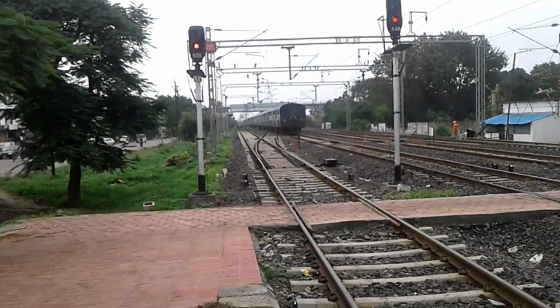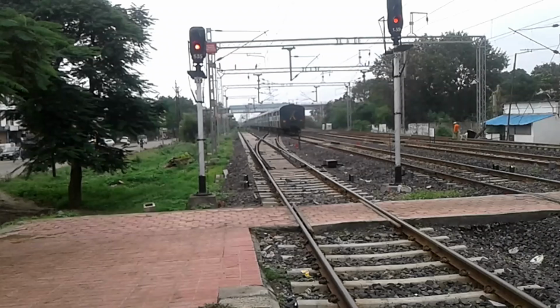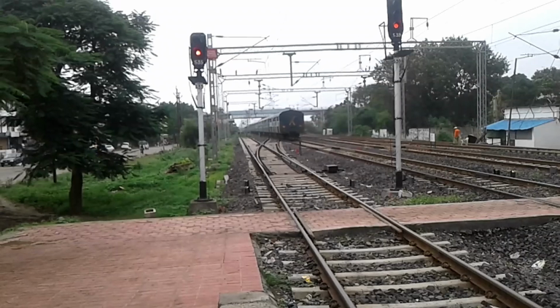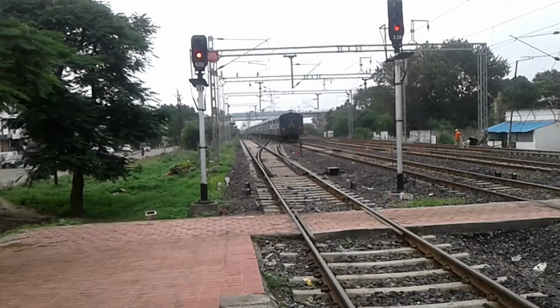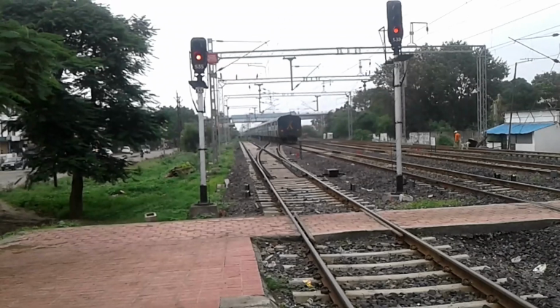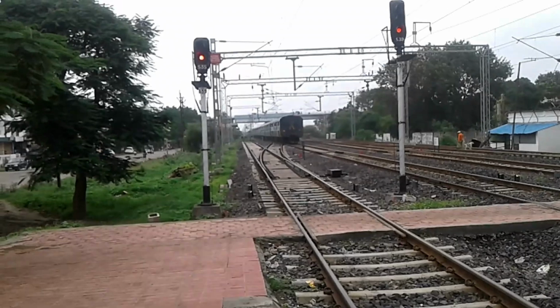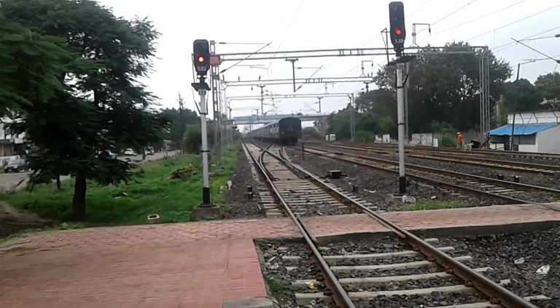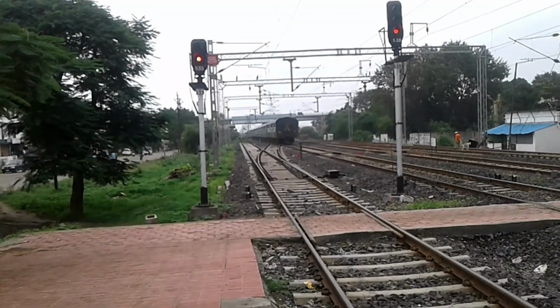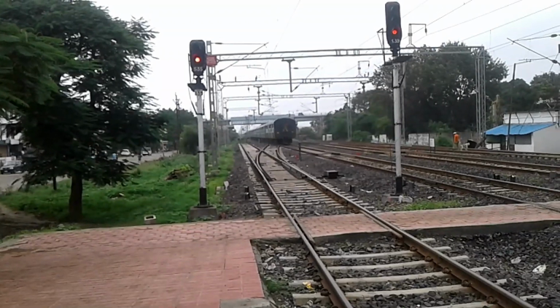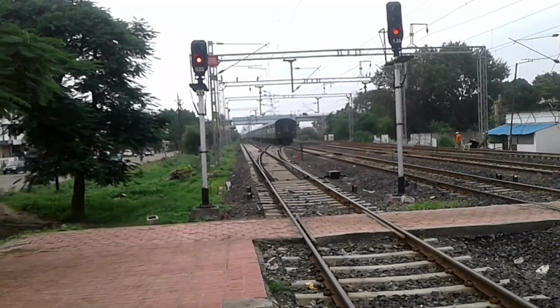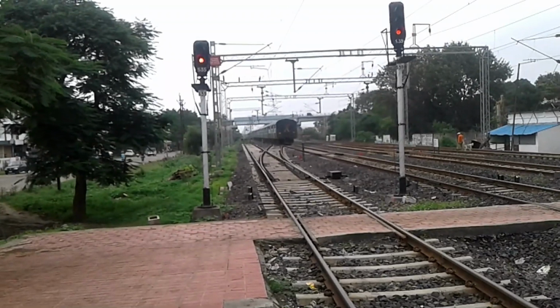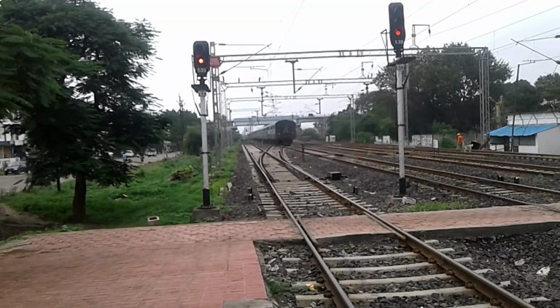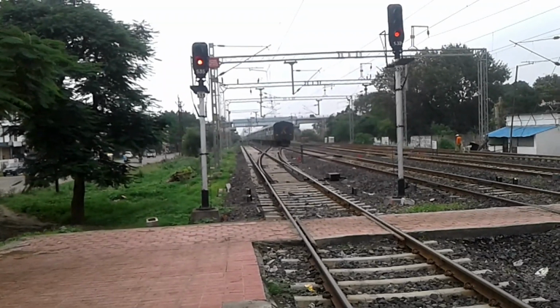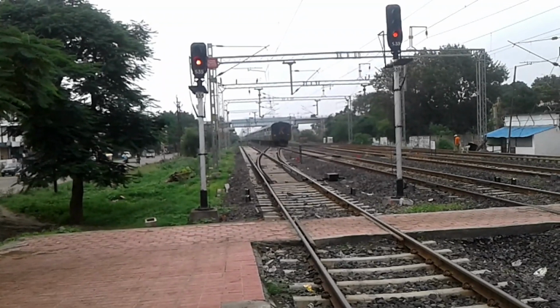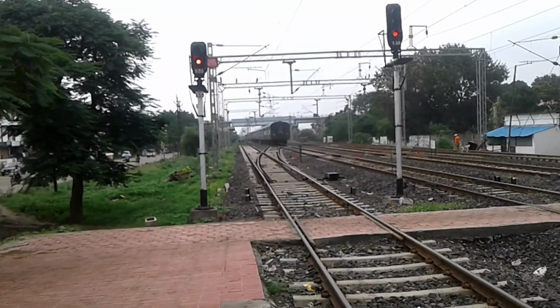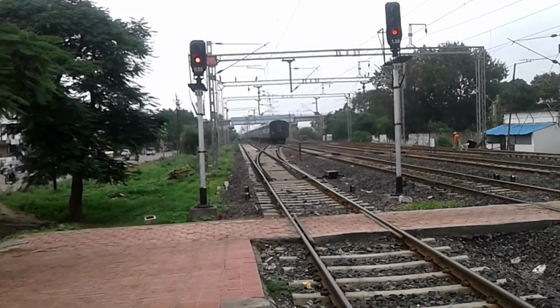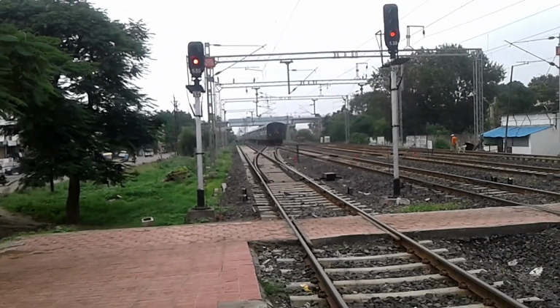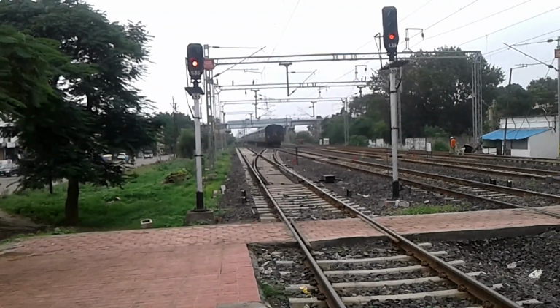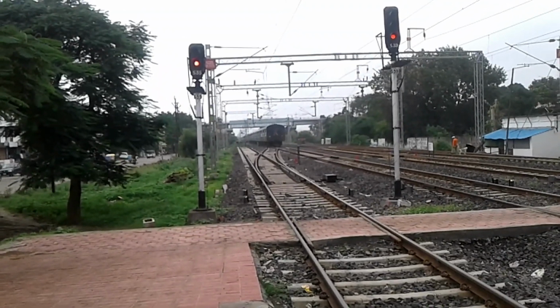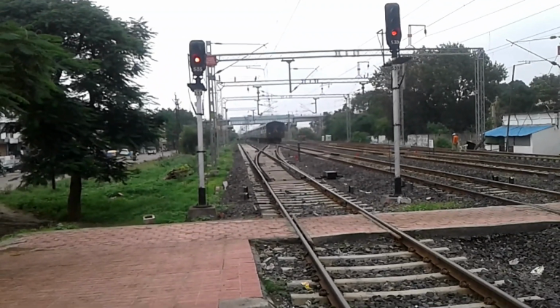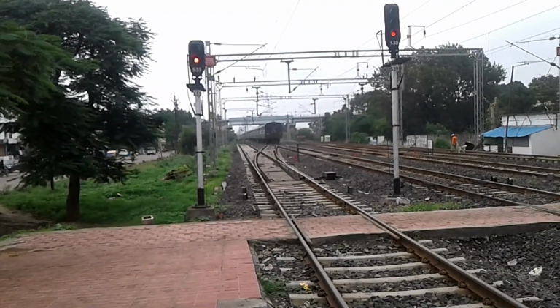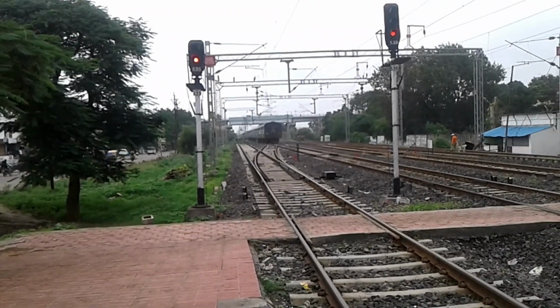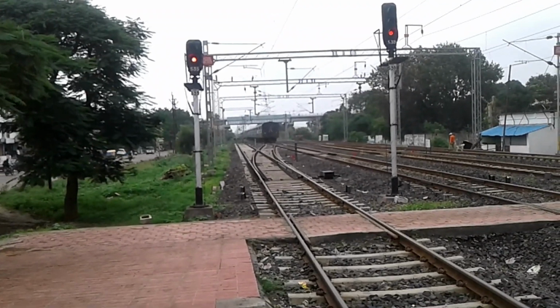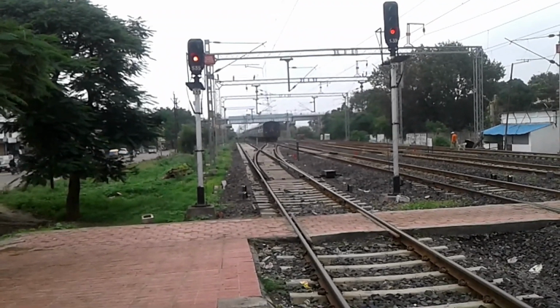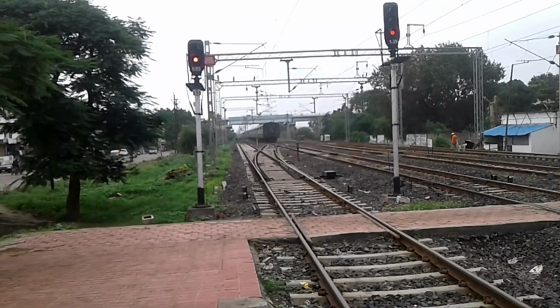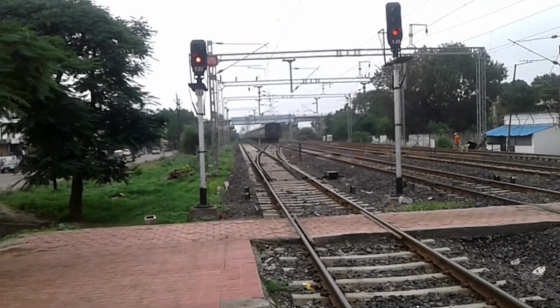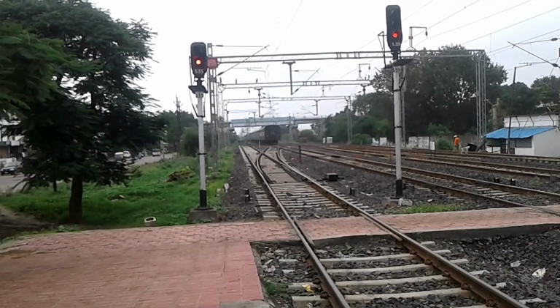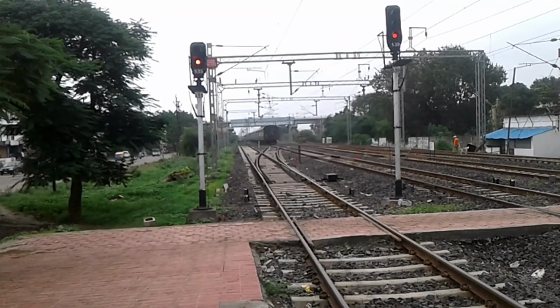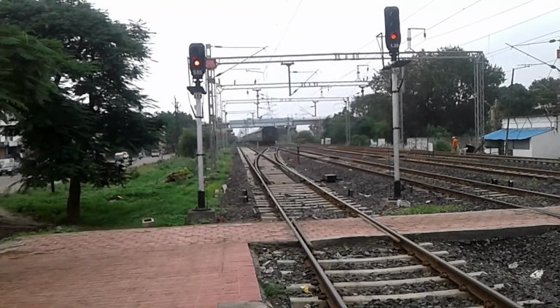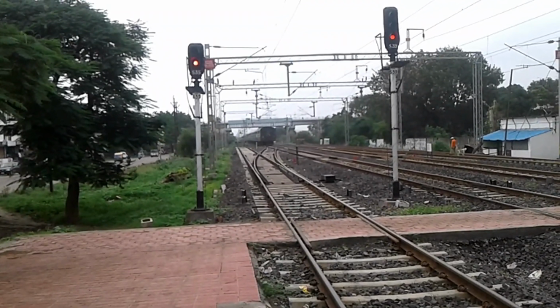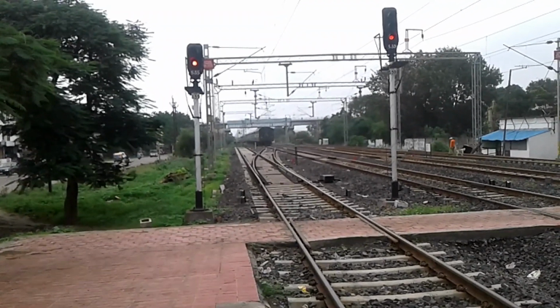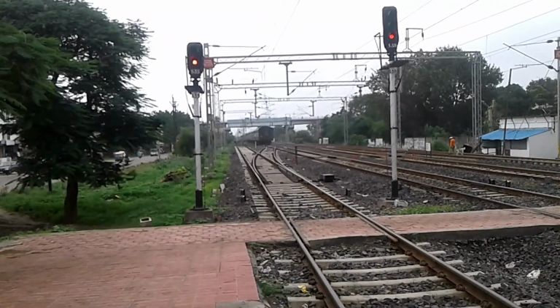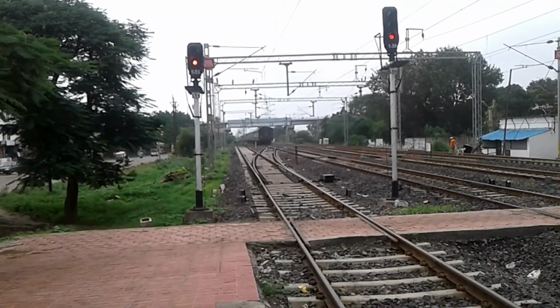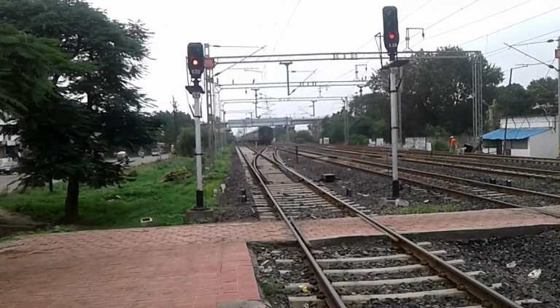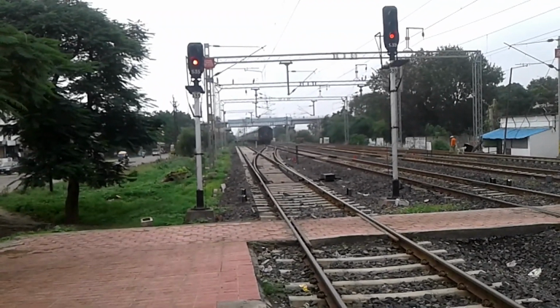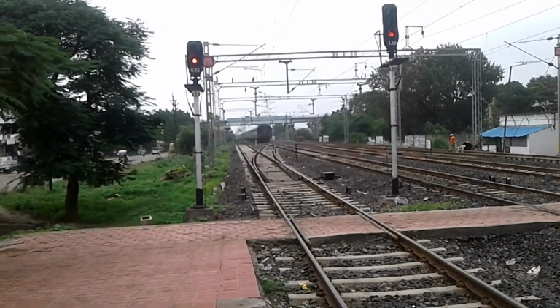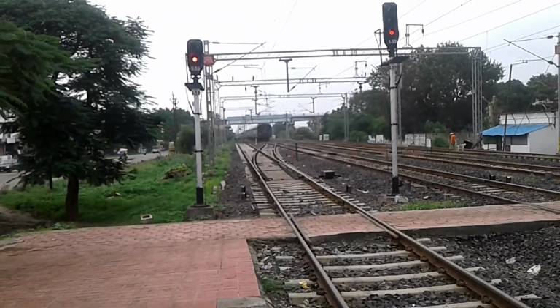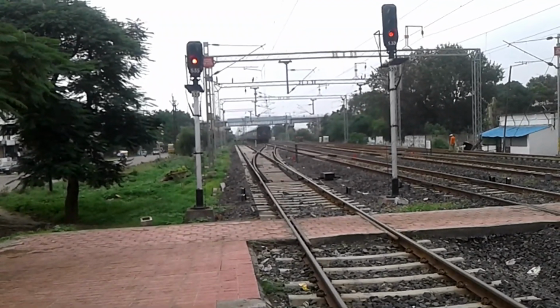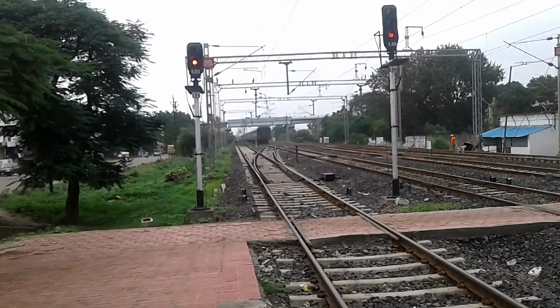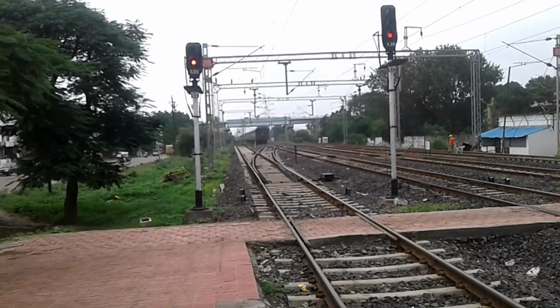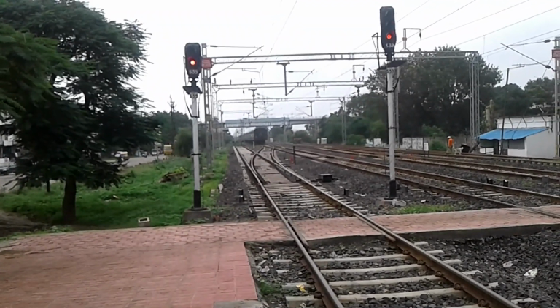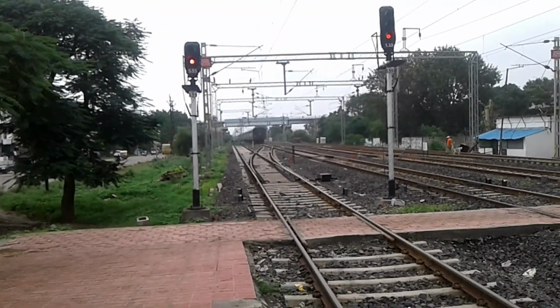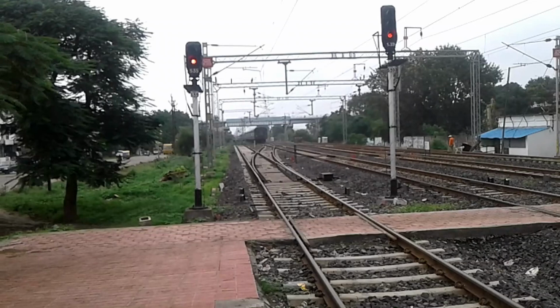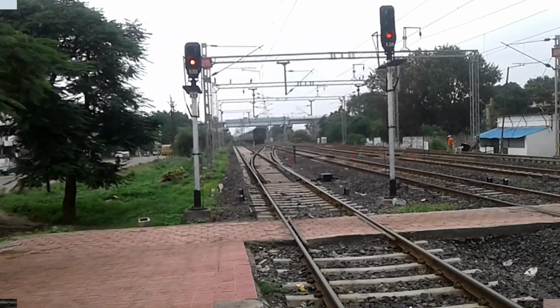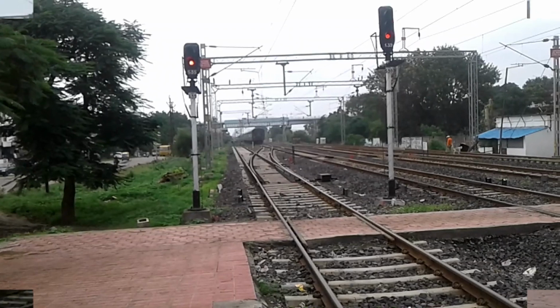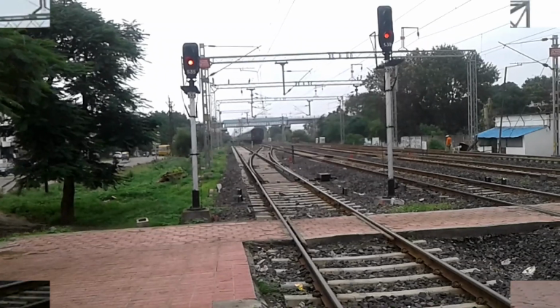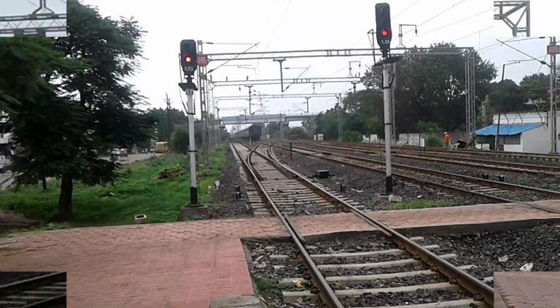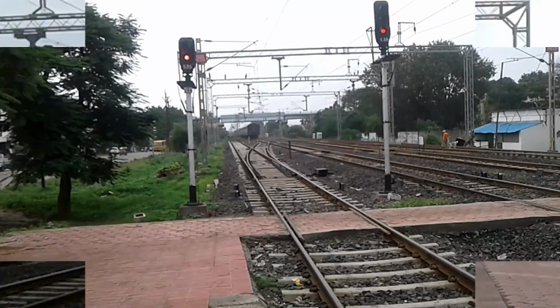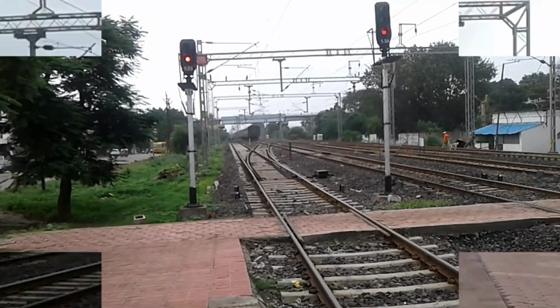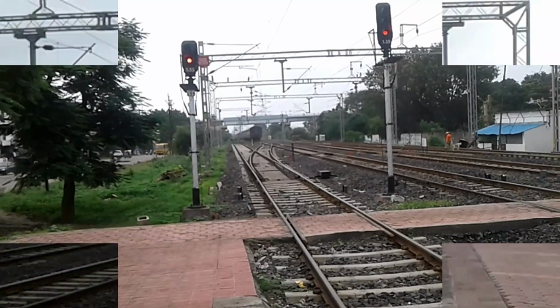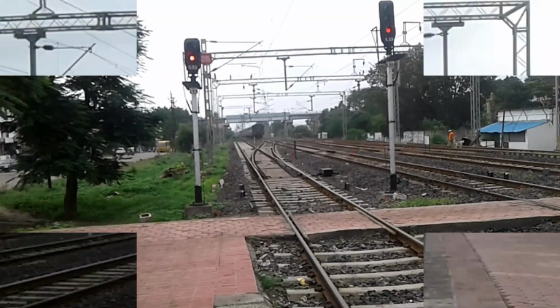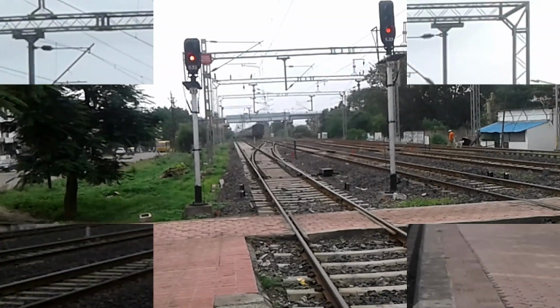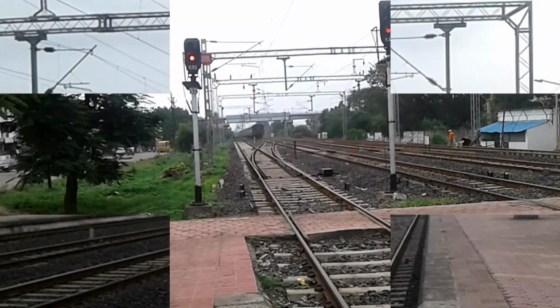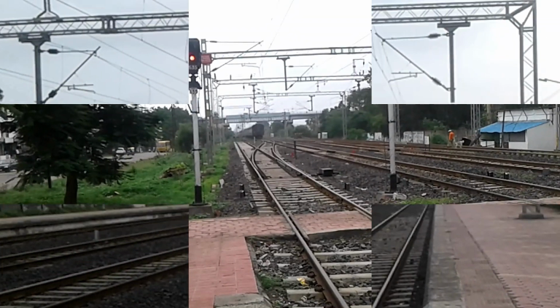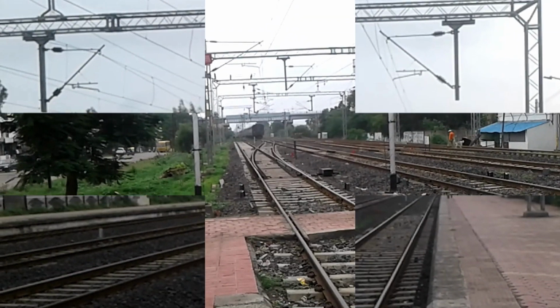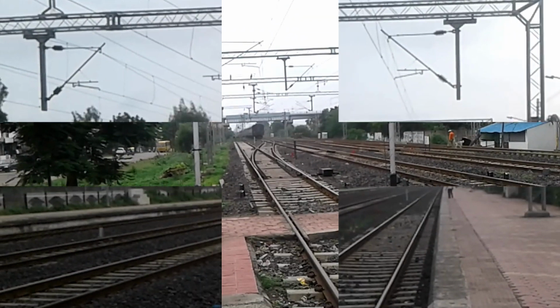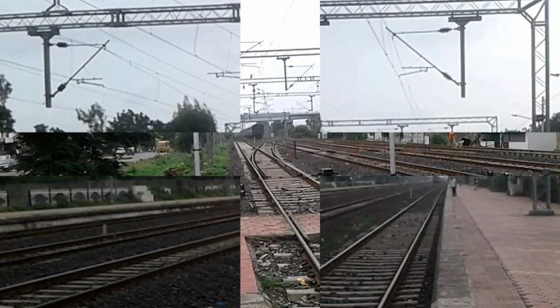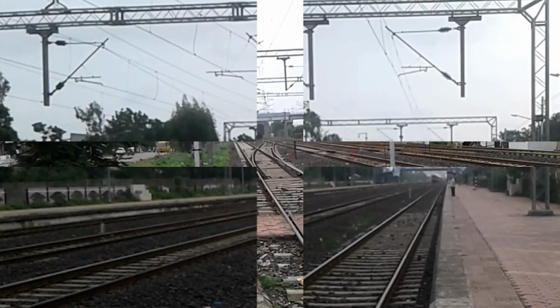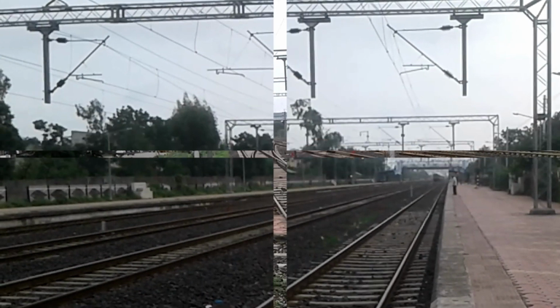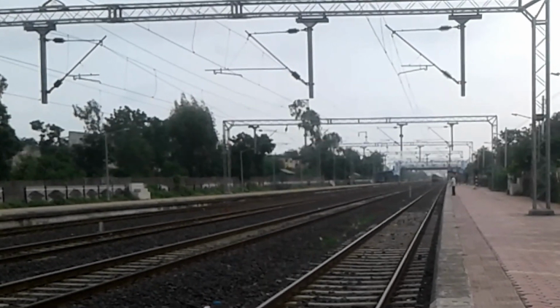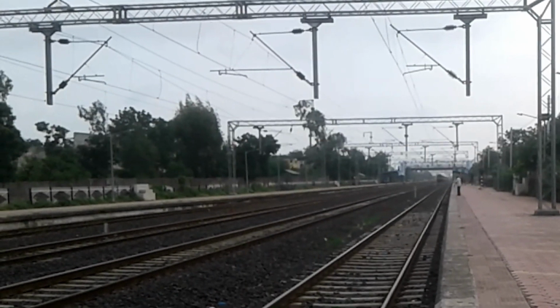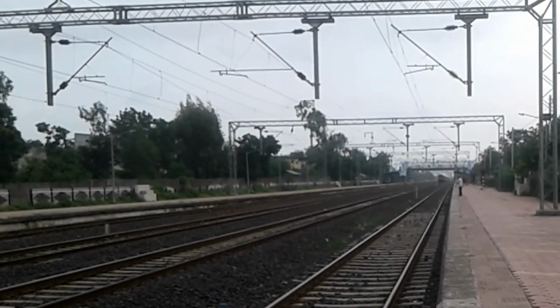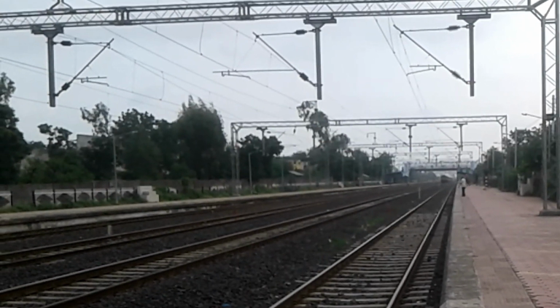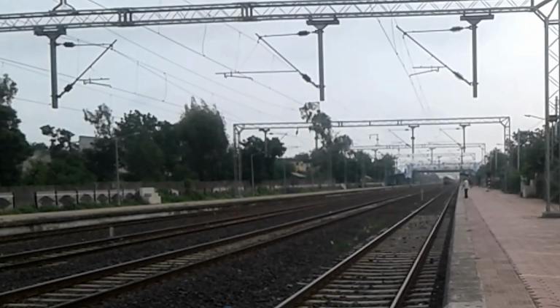Now we are viewing the final WAP-4. This is Rajendra Nagar station.